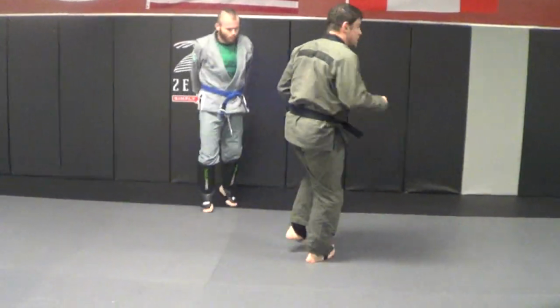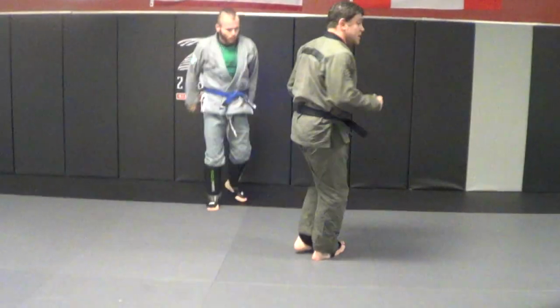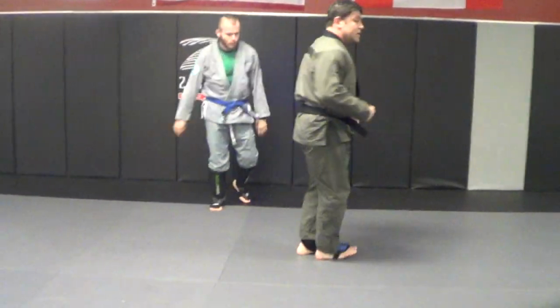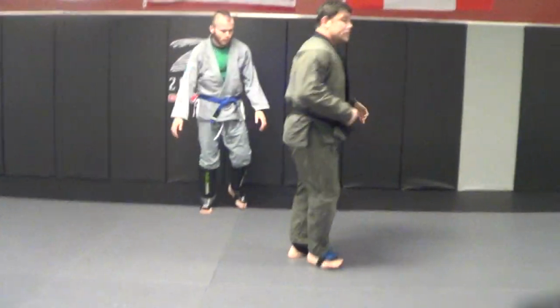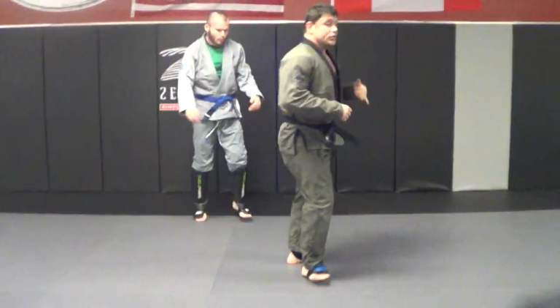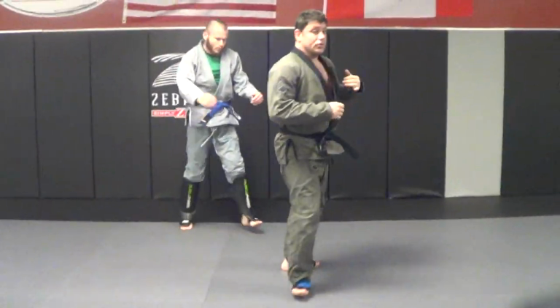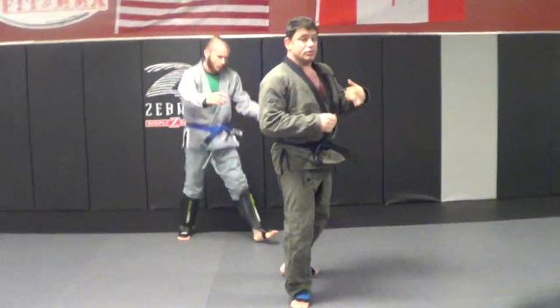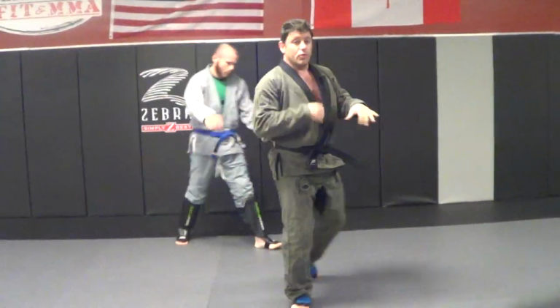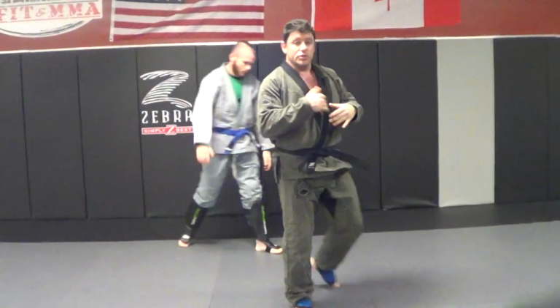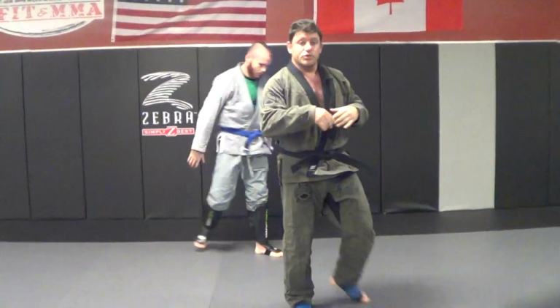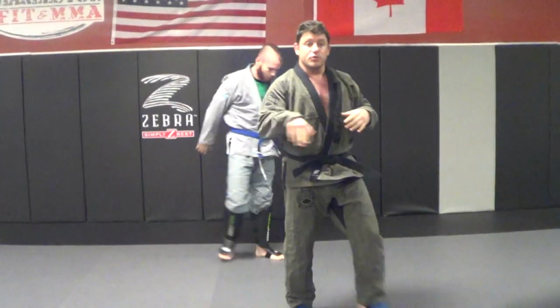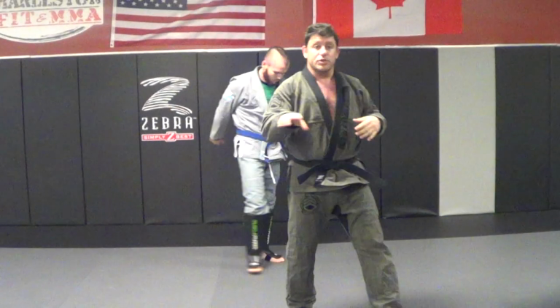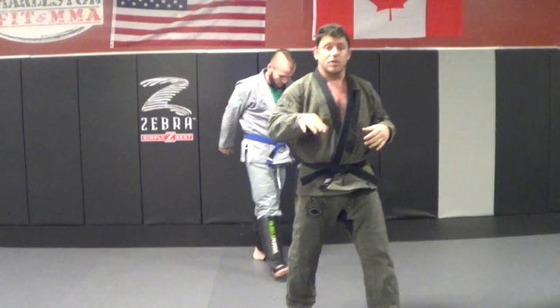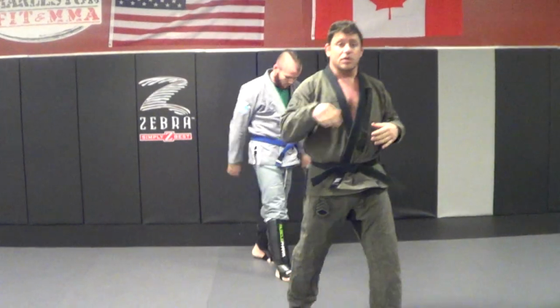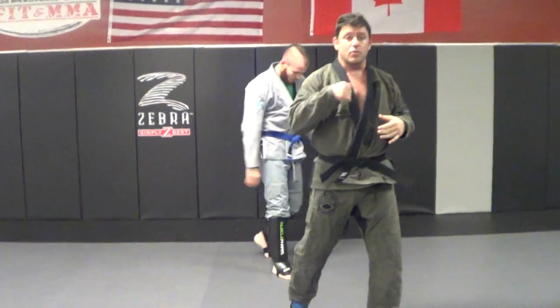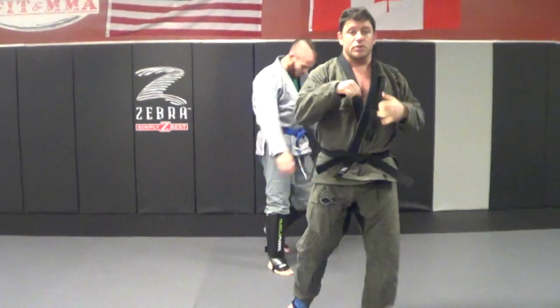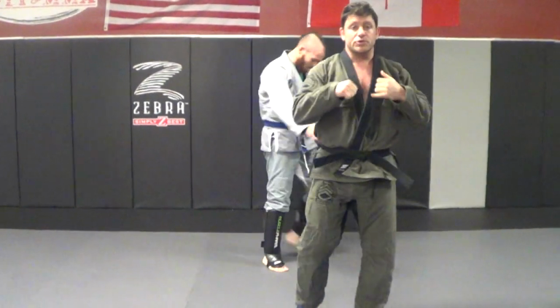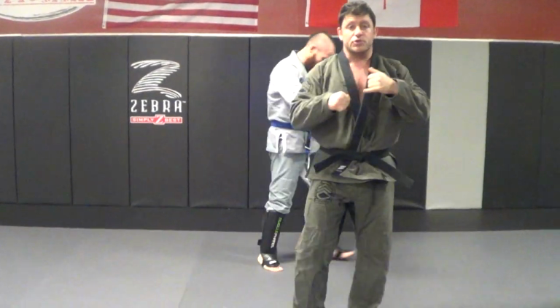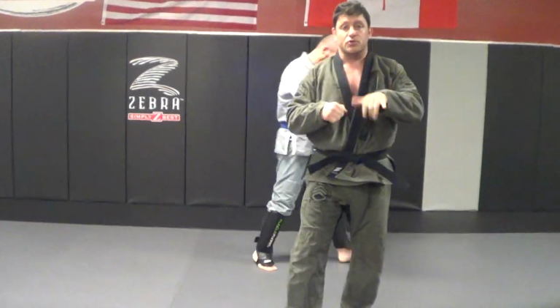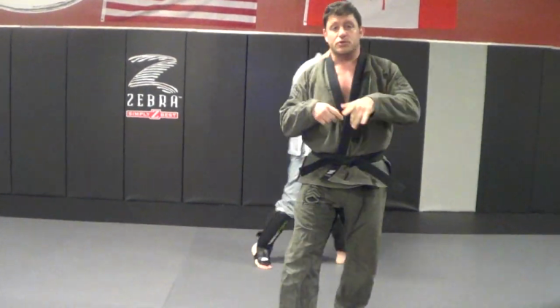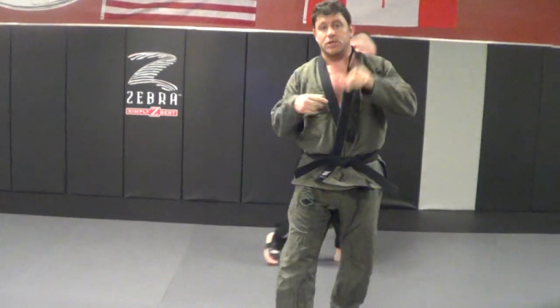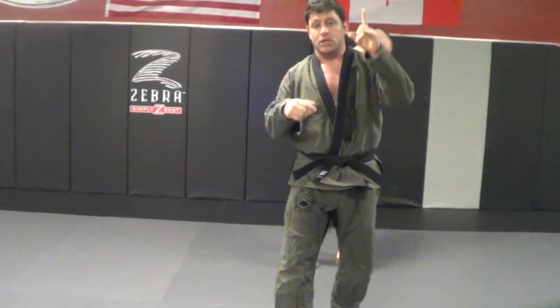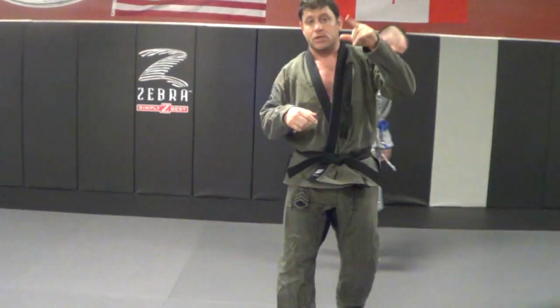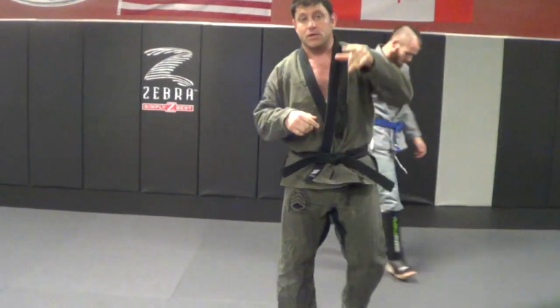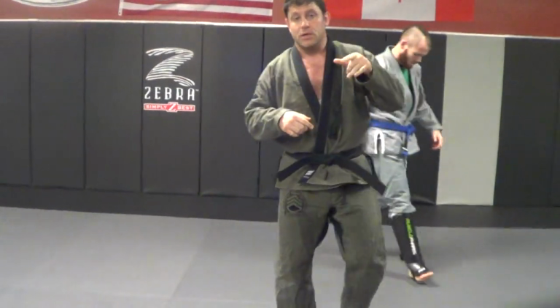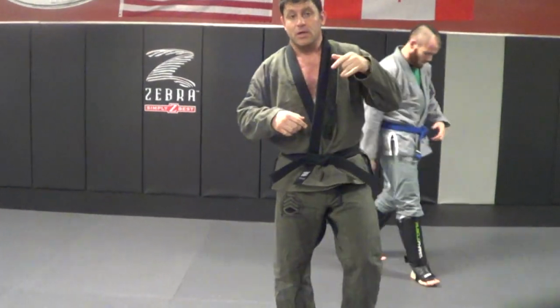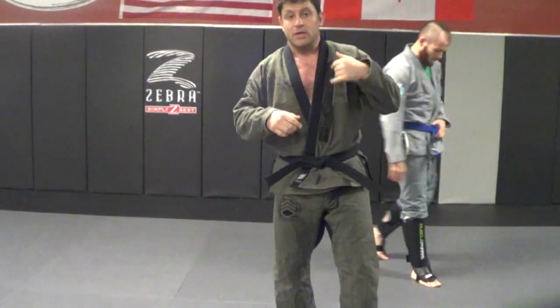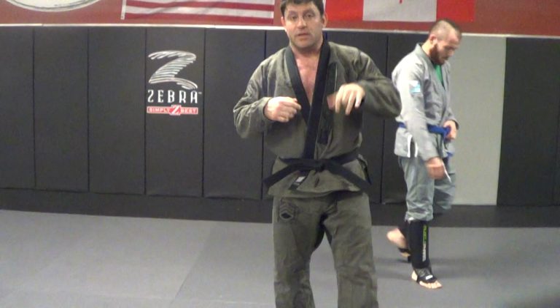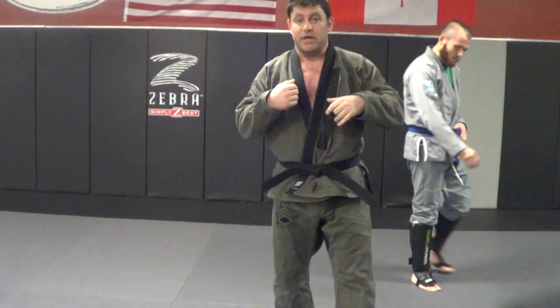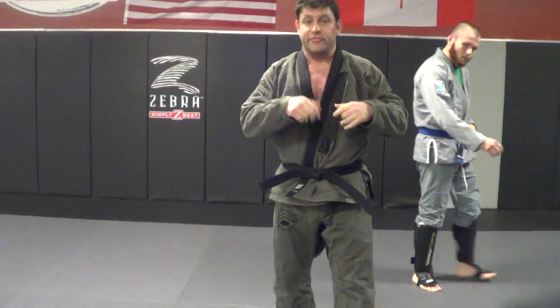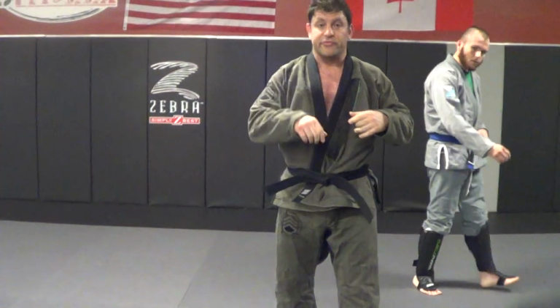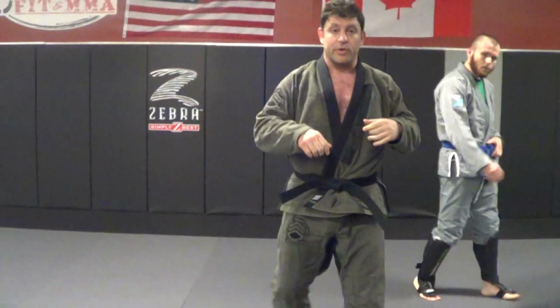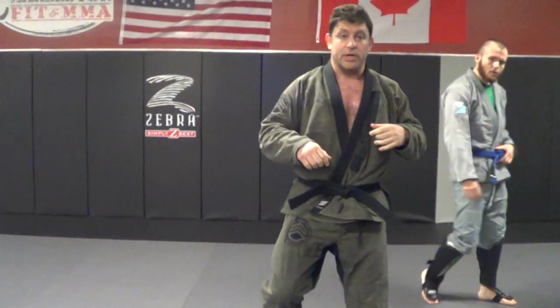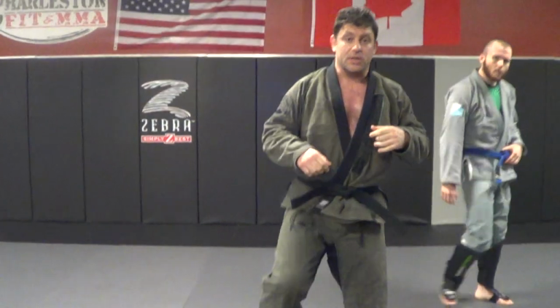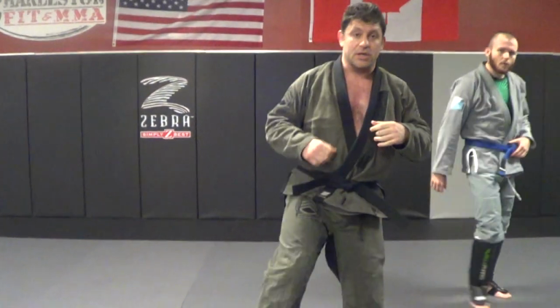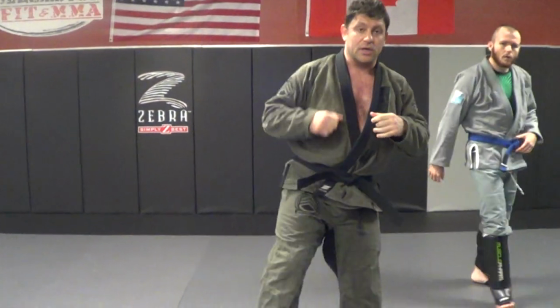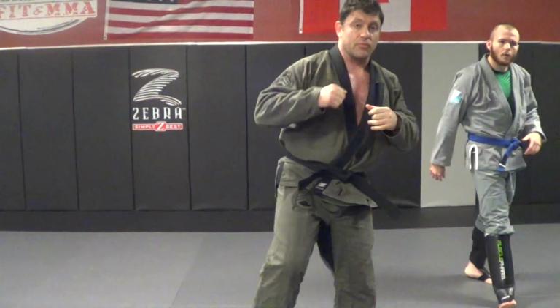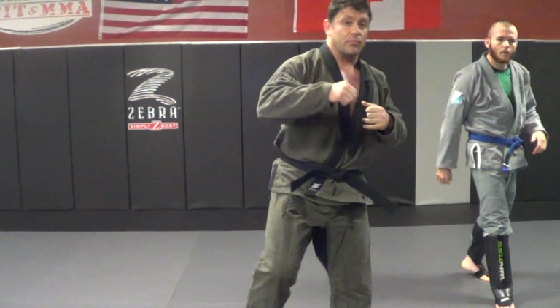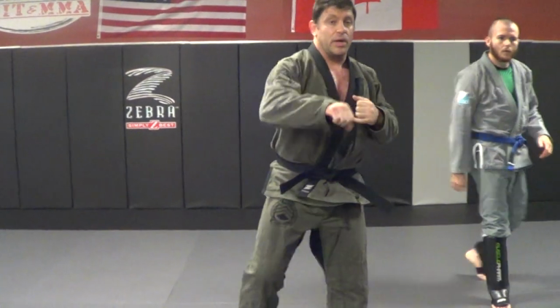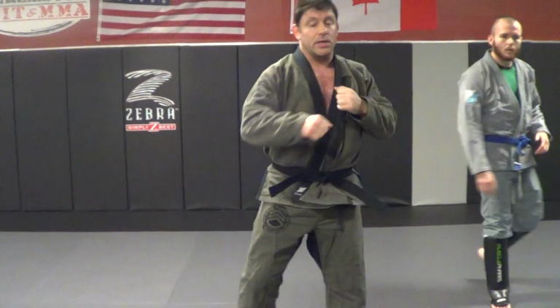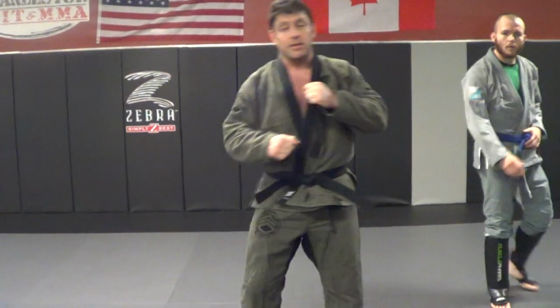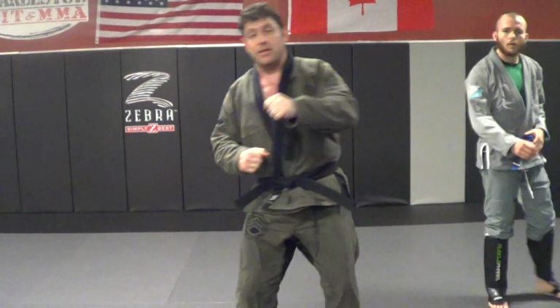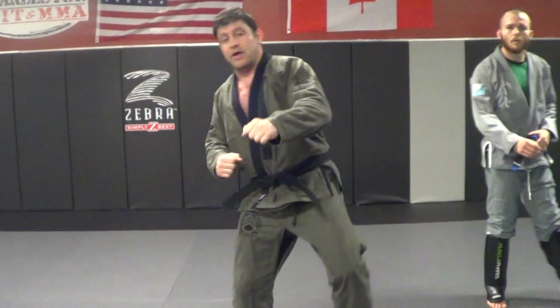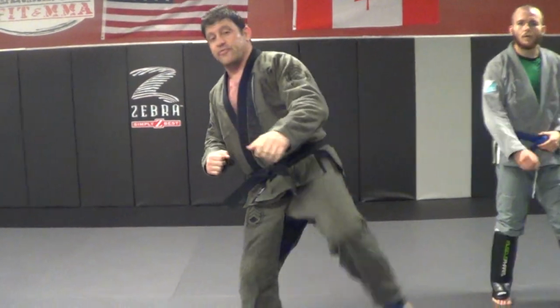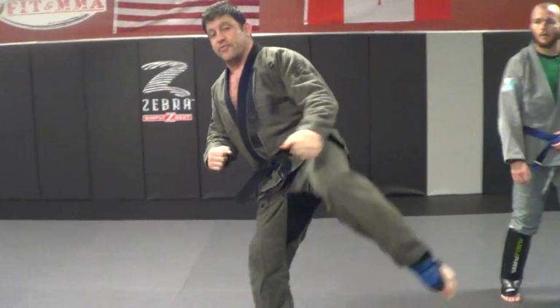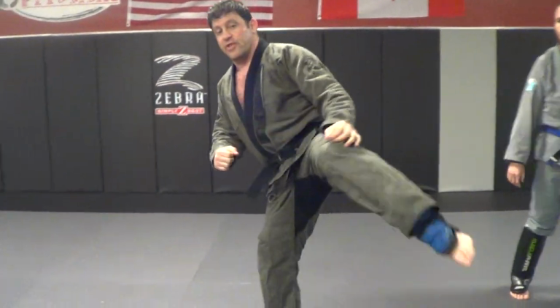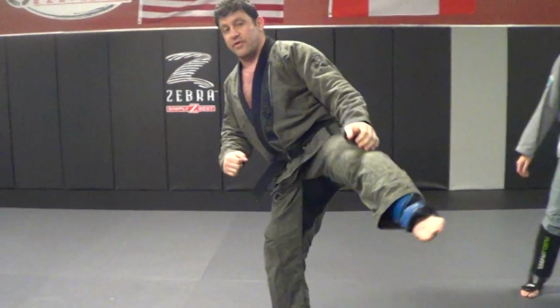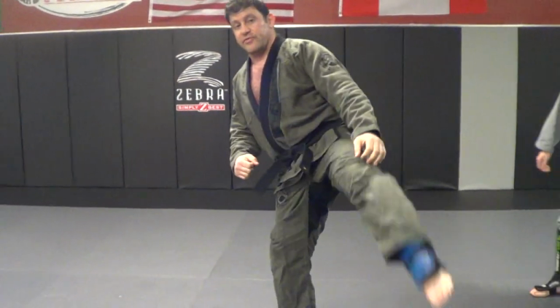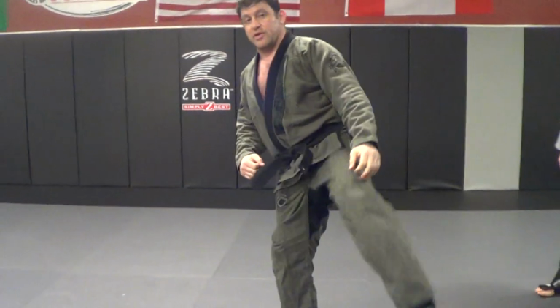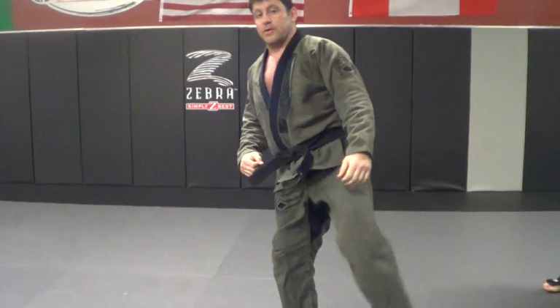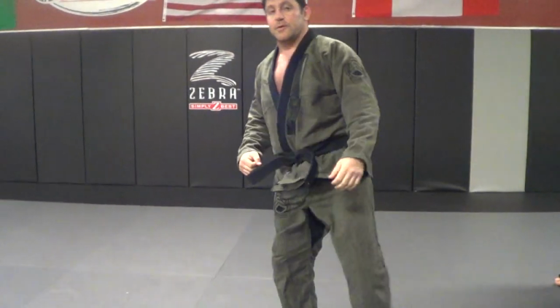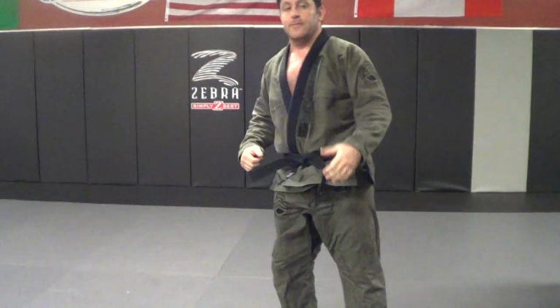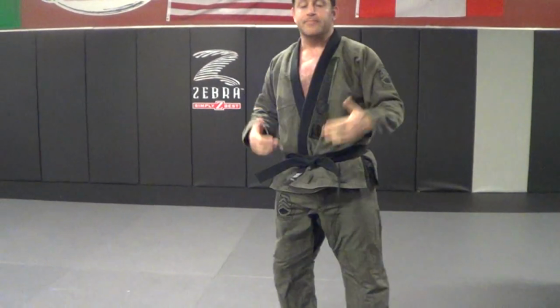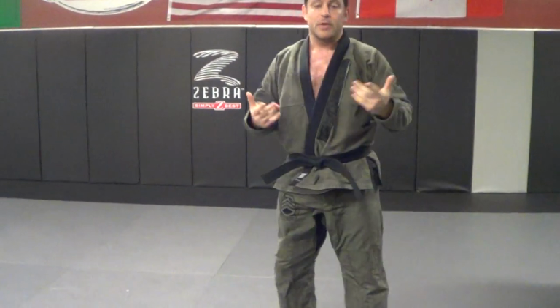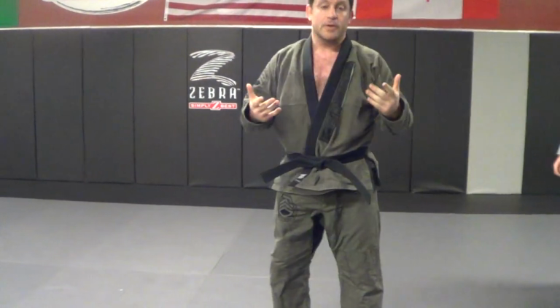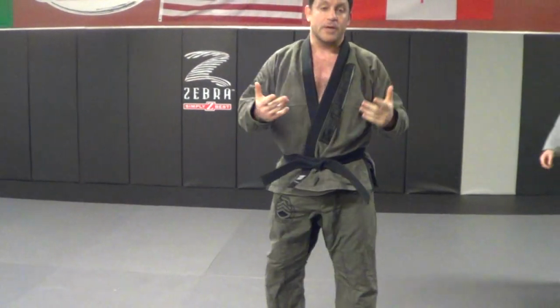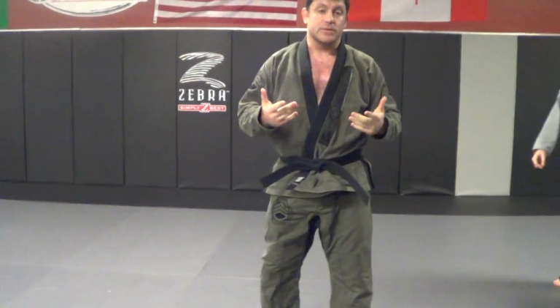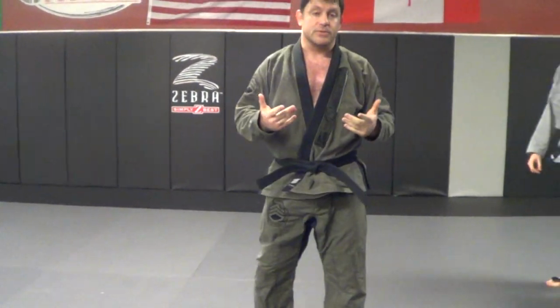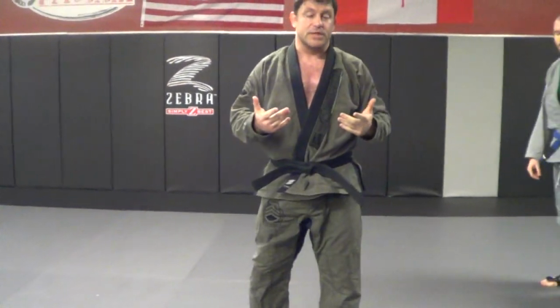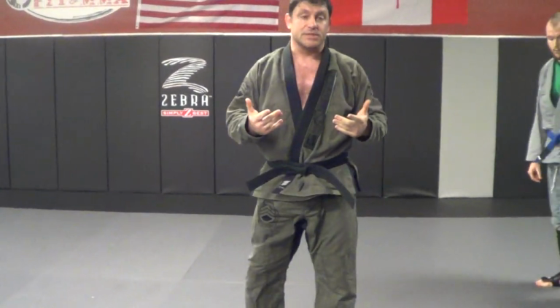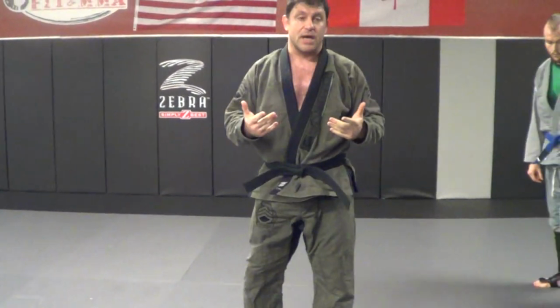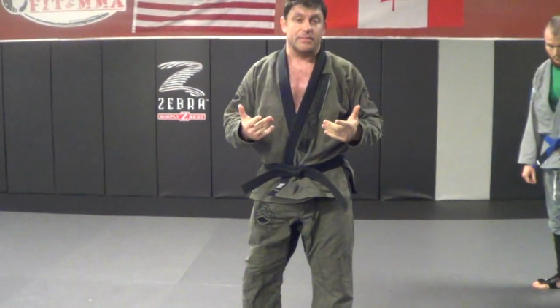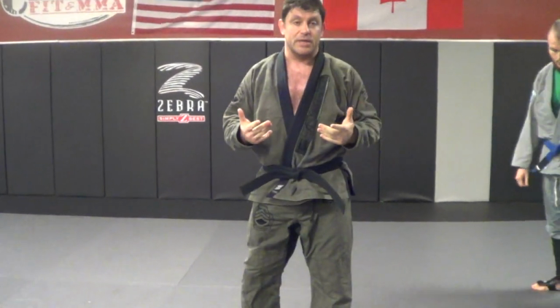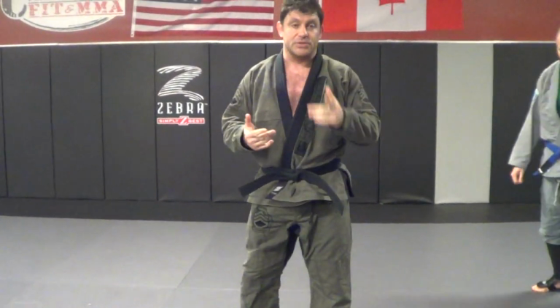So it's 1-2 kick, 1-2 kick, left-right kick, right-left, left kick. Okay, so that's the combination.